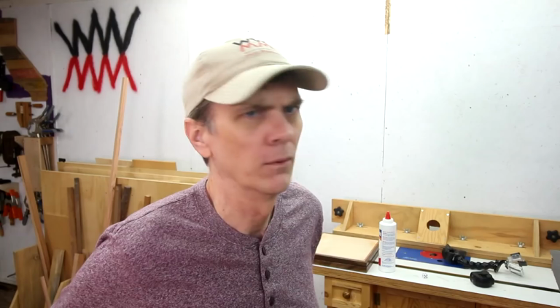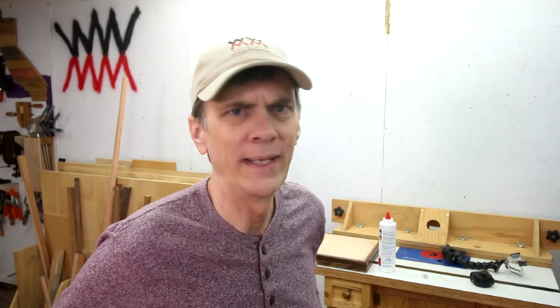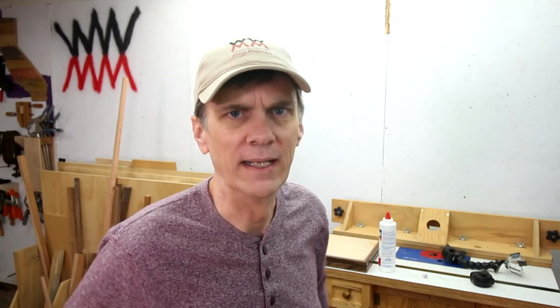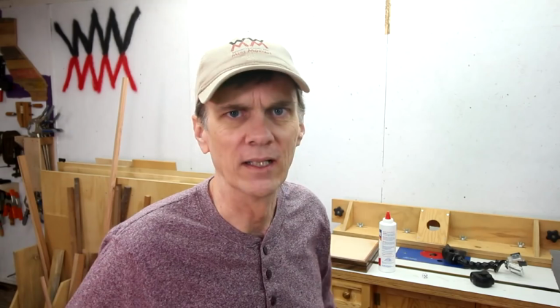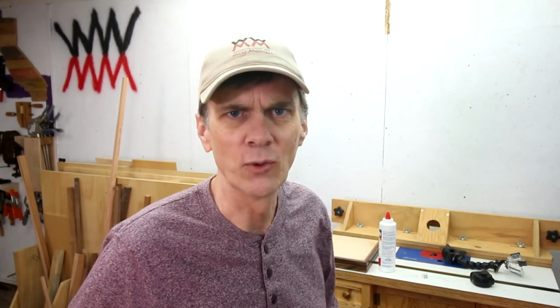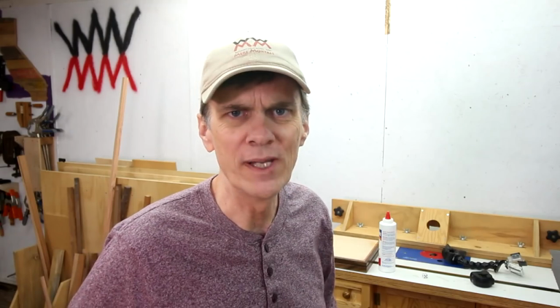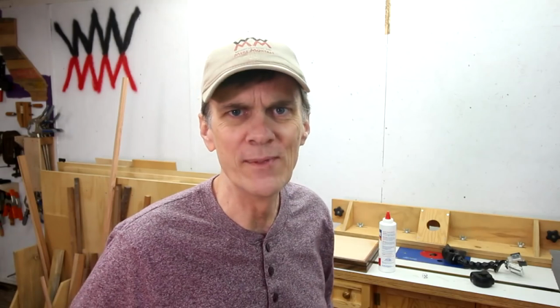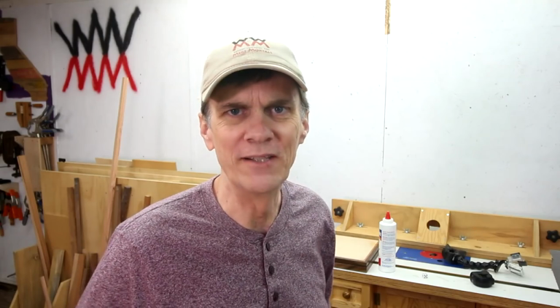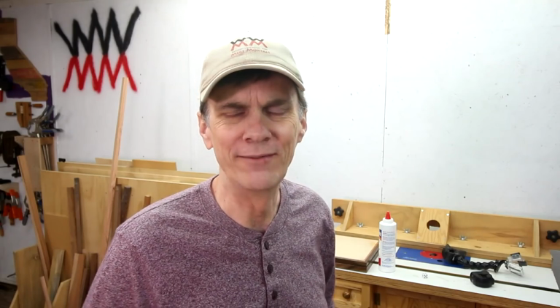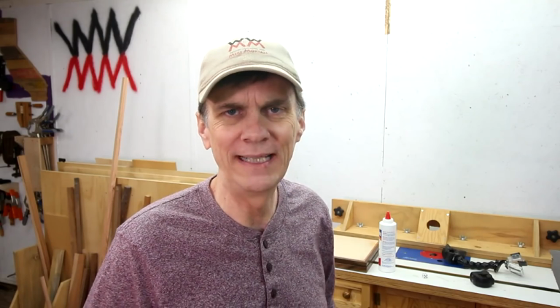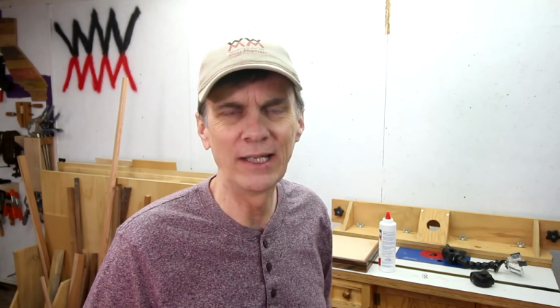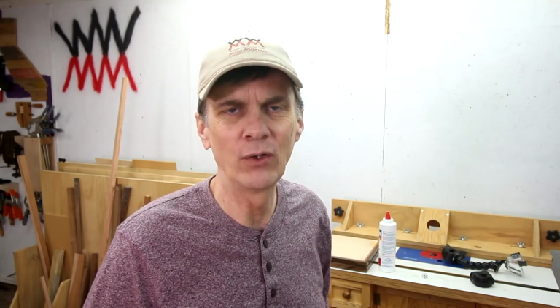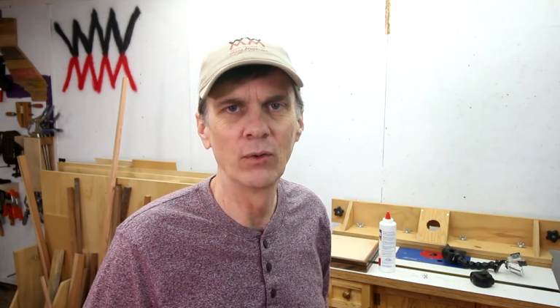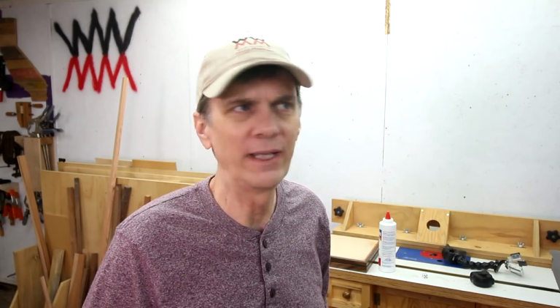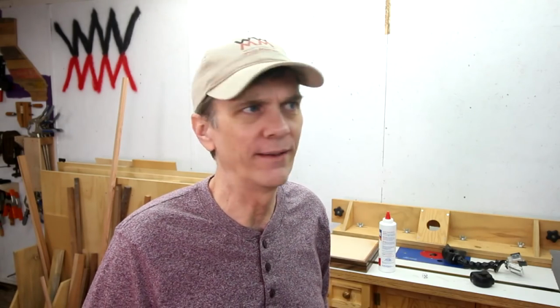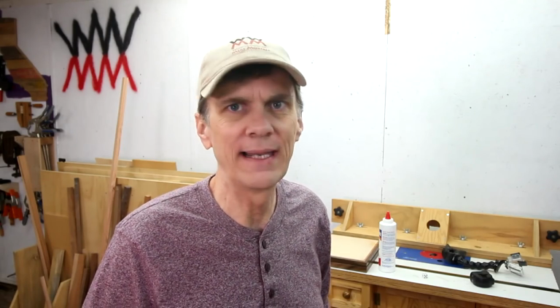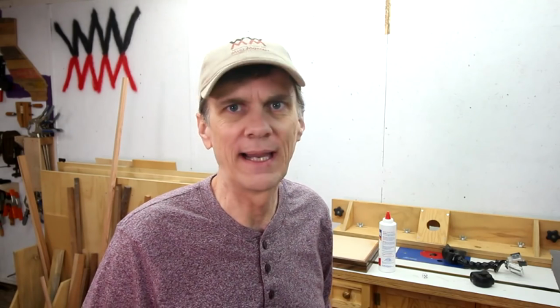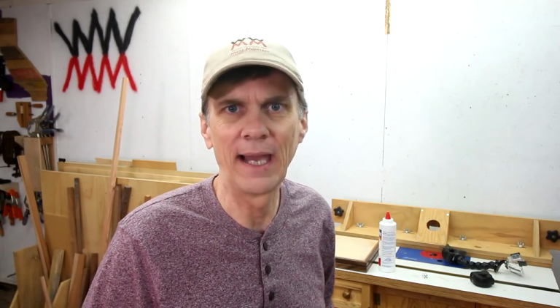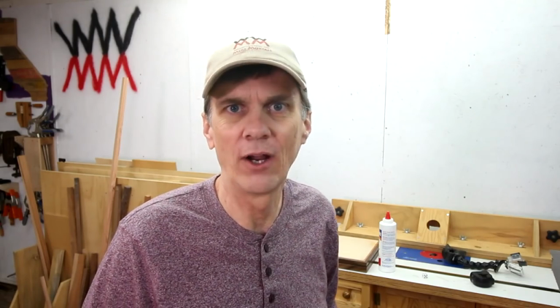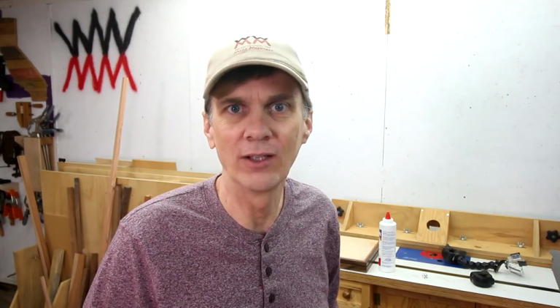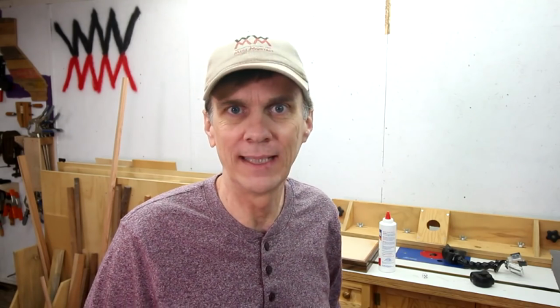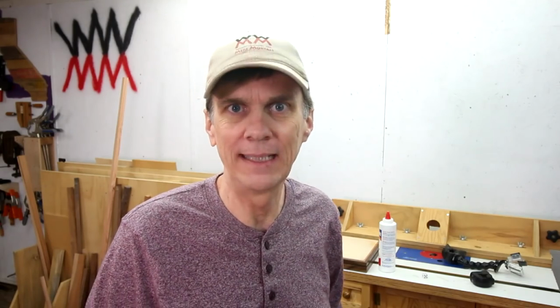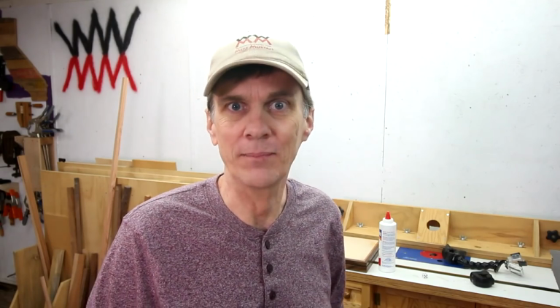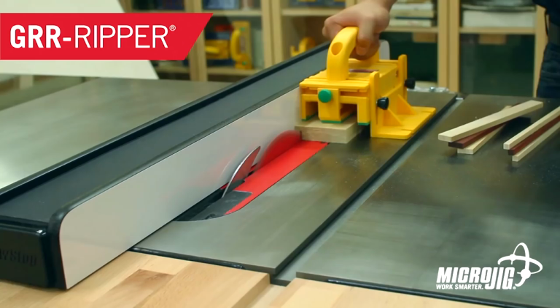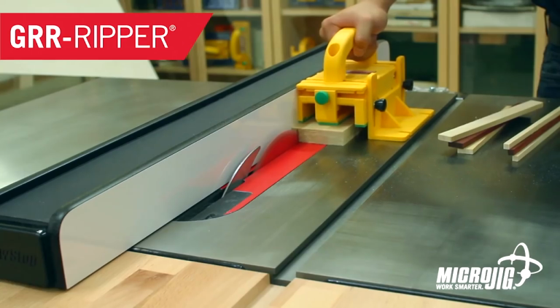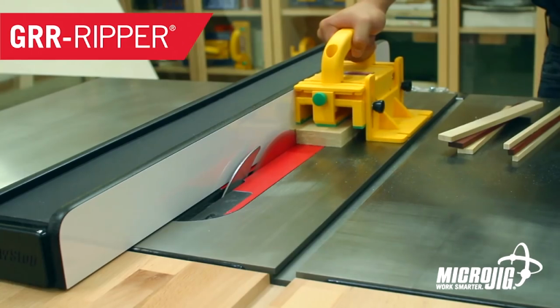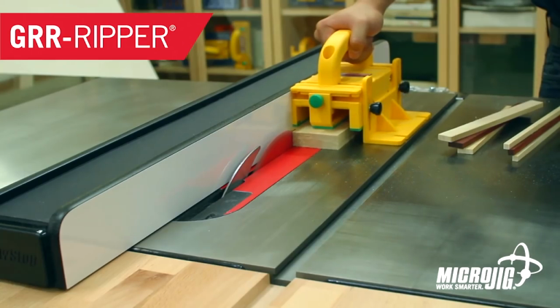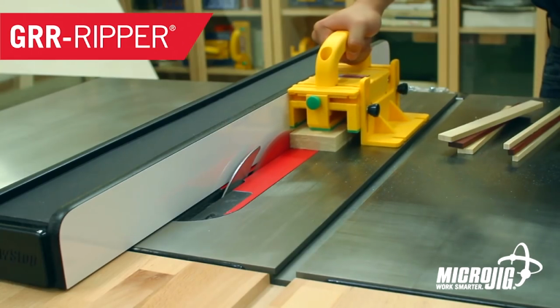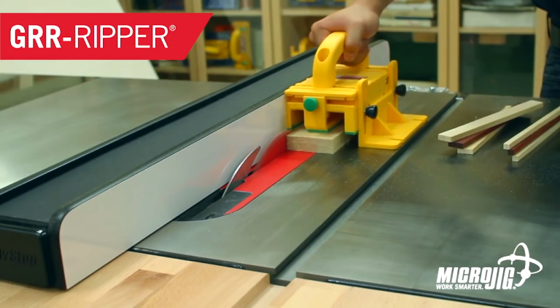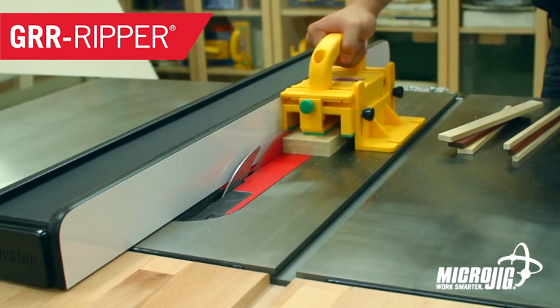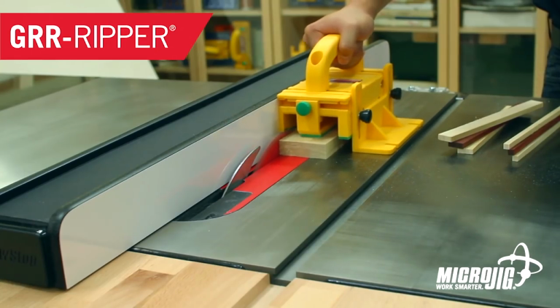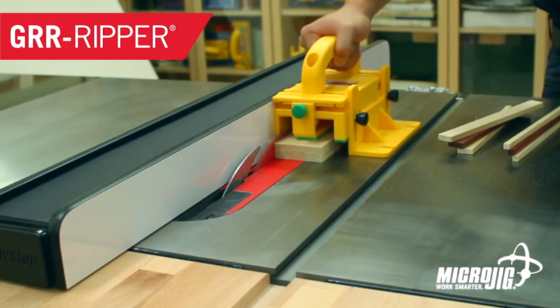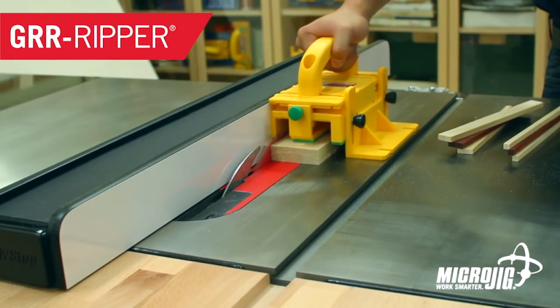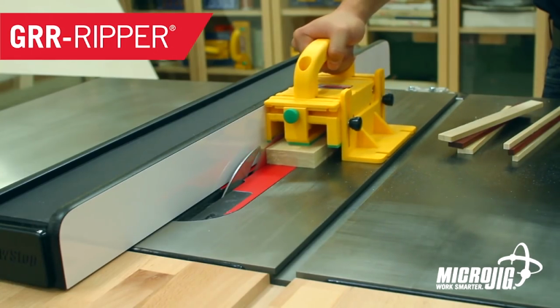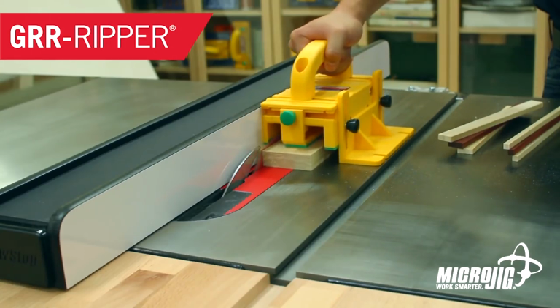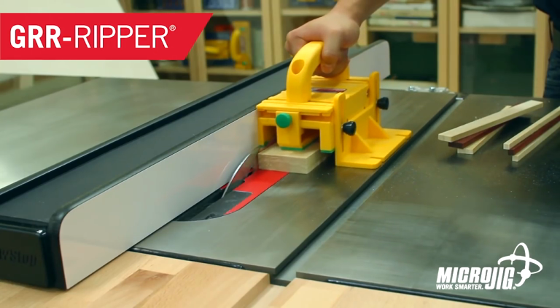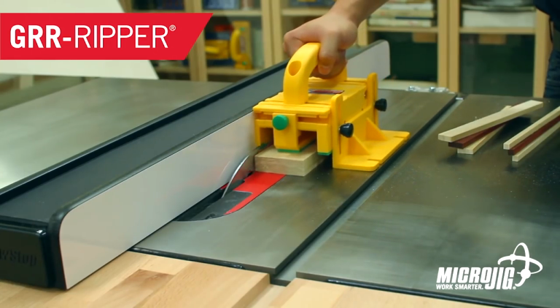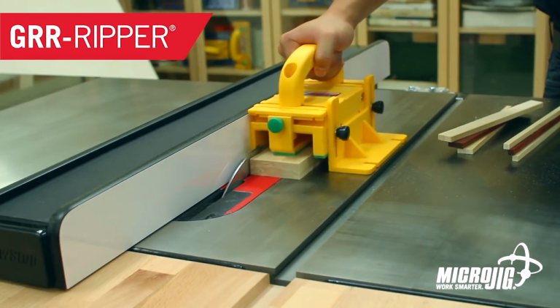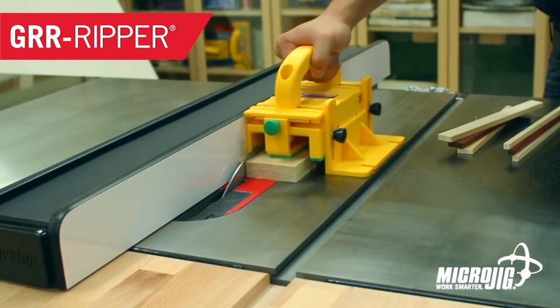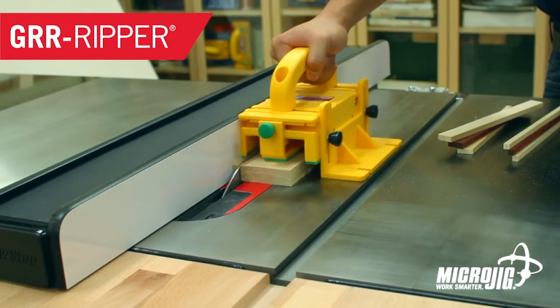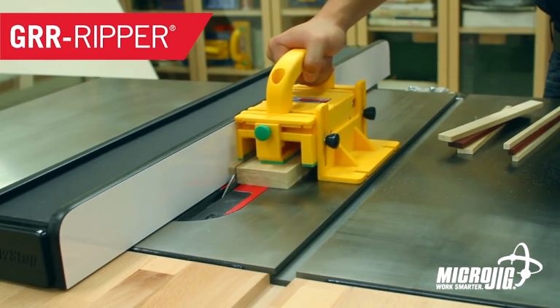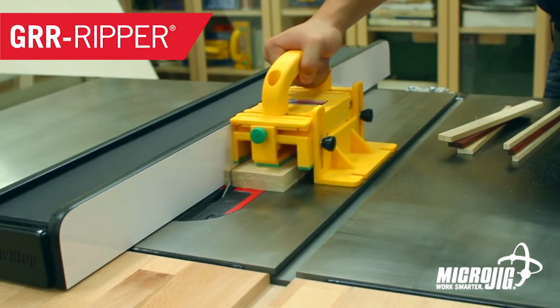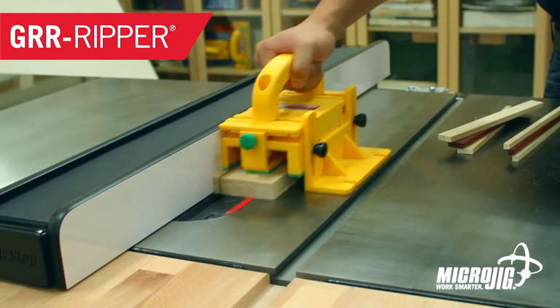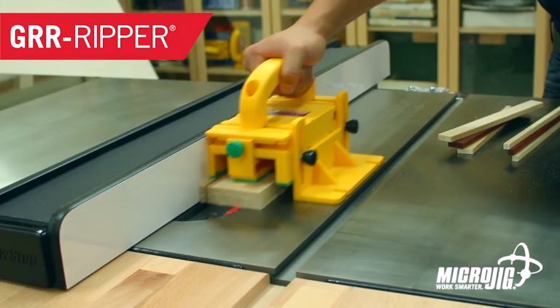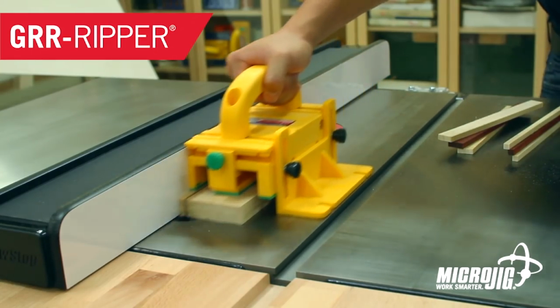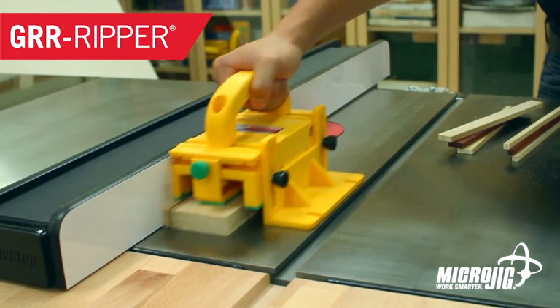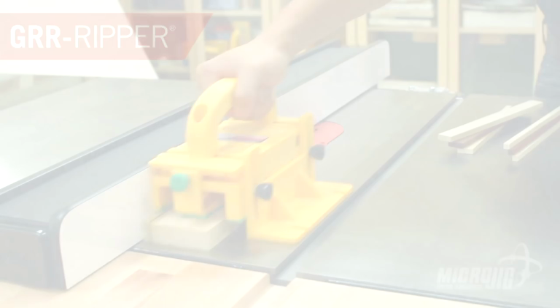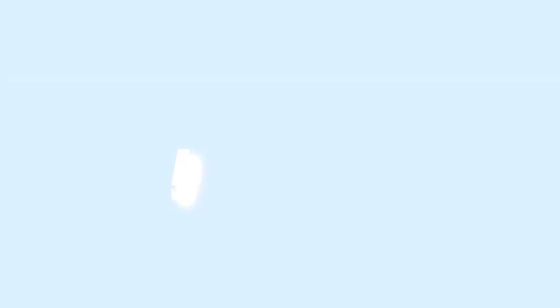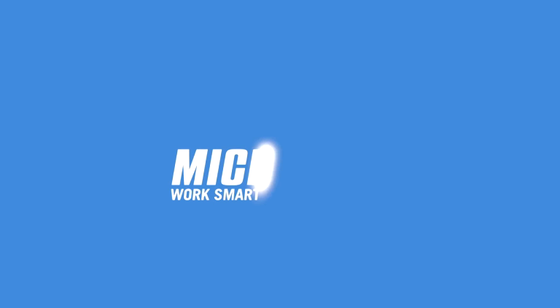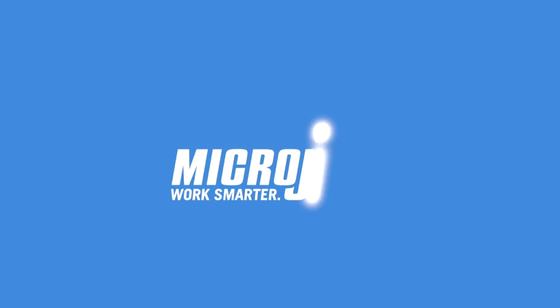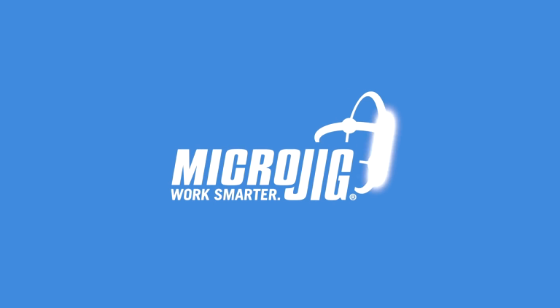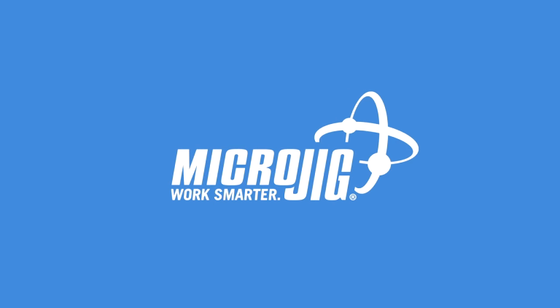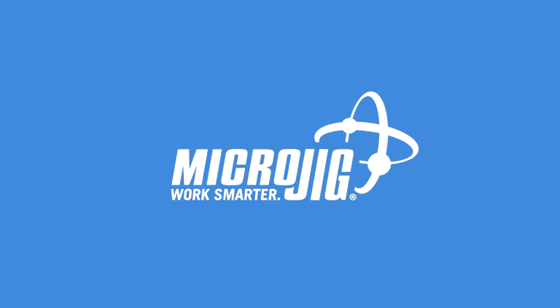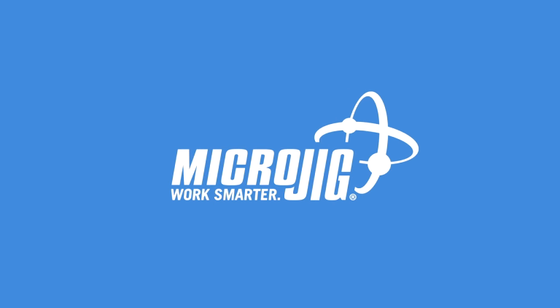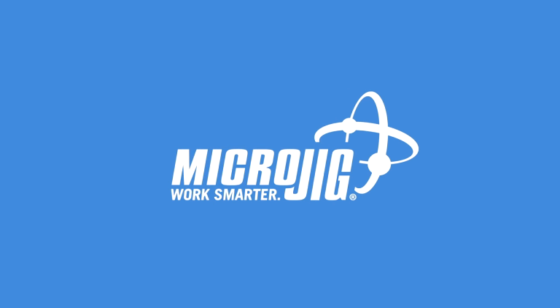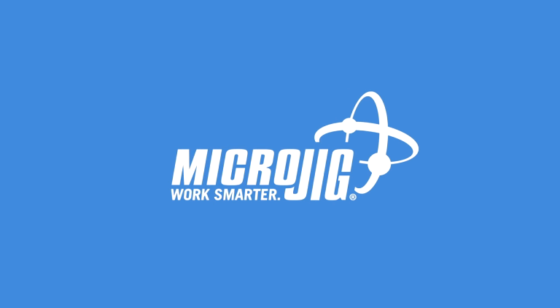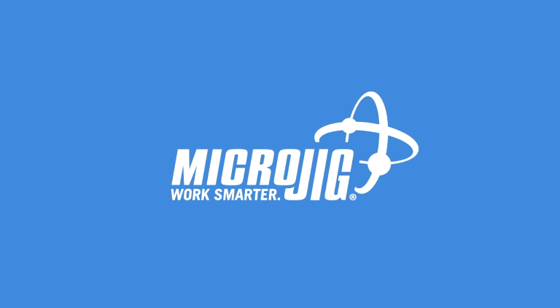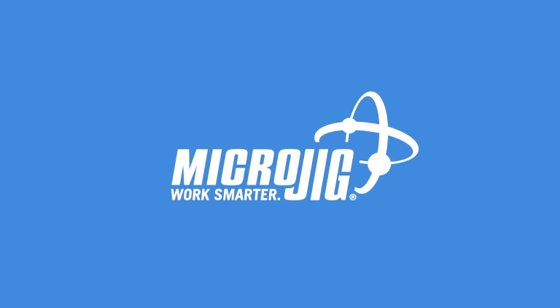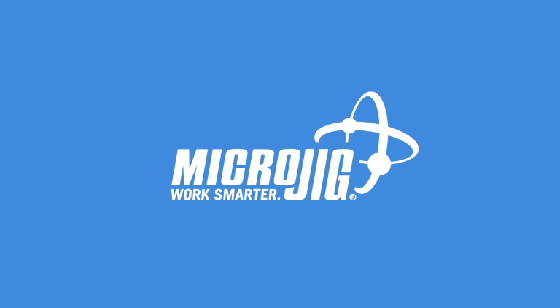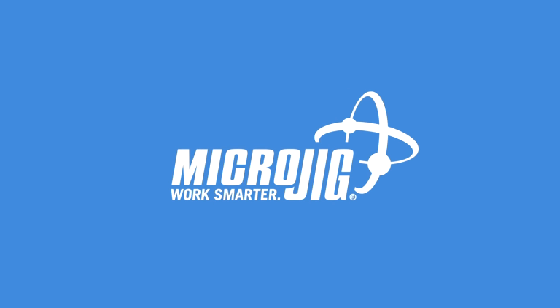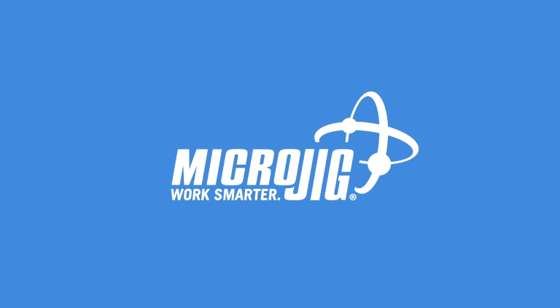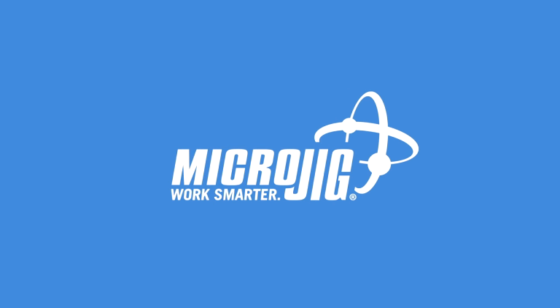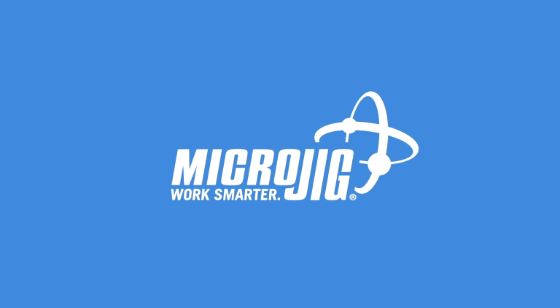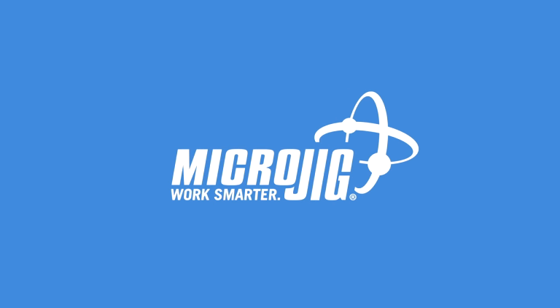Wait, a 20-minute video? What do you think? I got all day. MicroJig, maker of the Gripper. Work safer, work smarter.